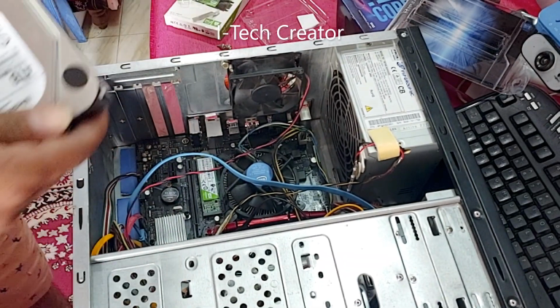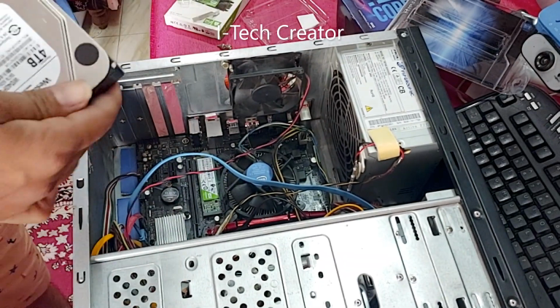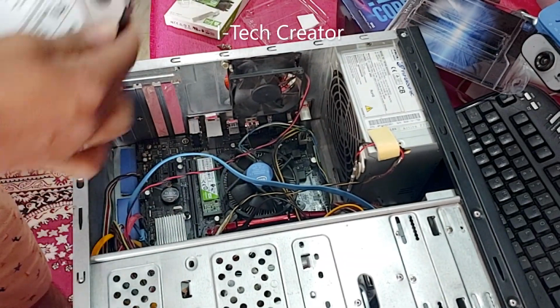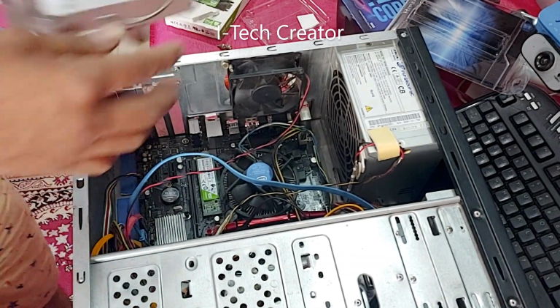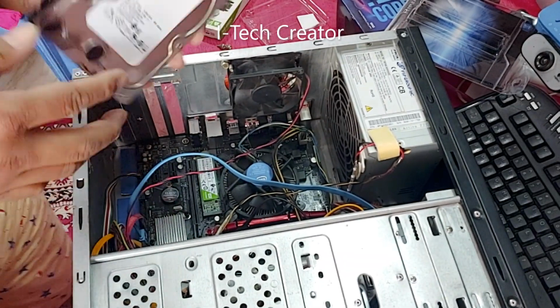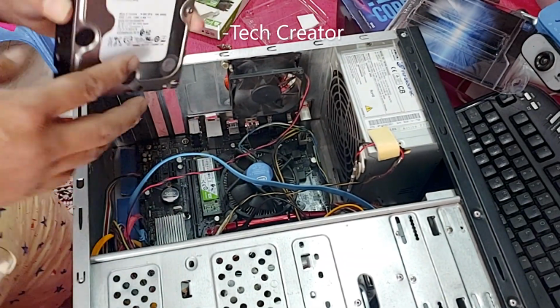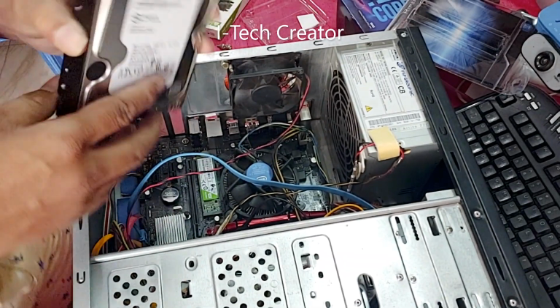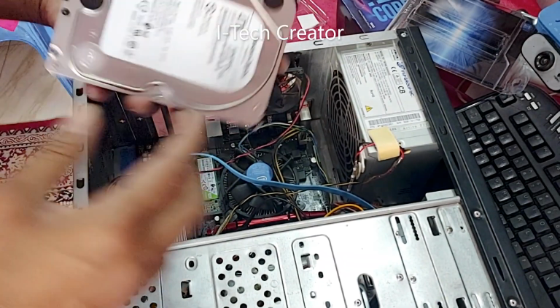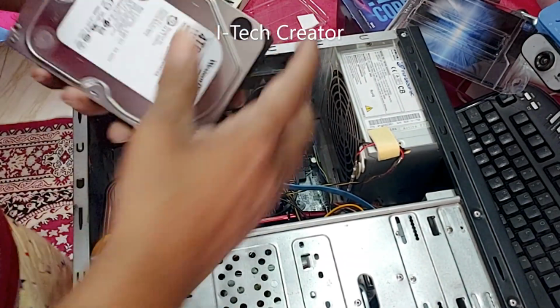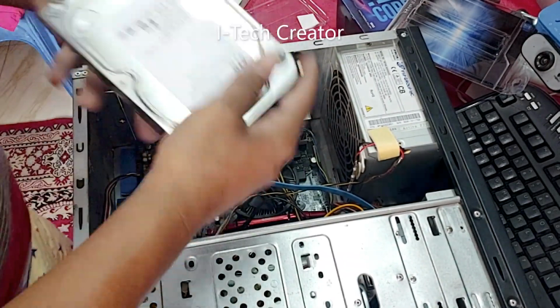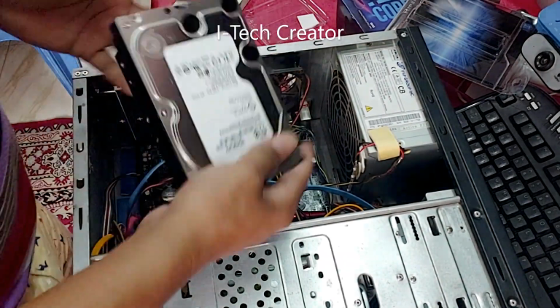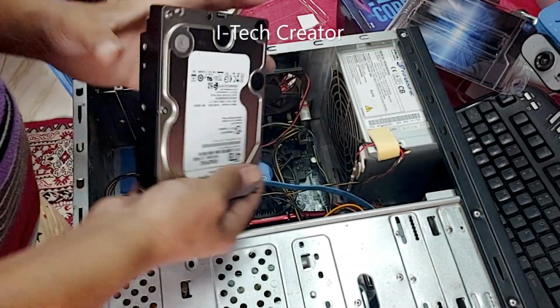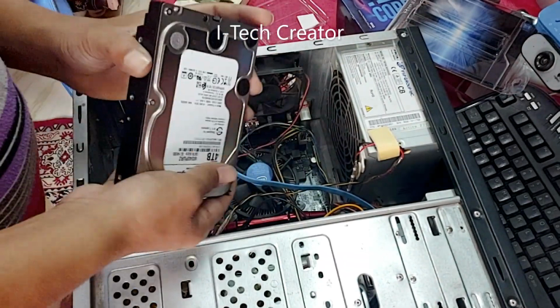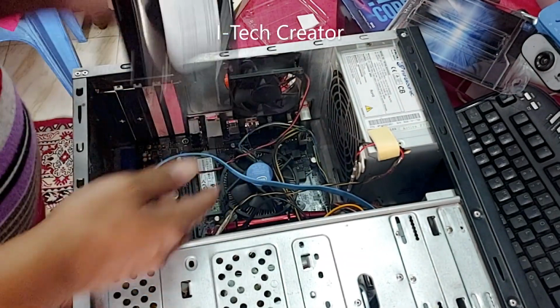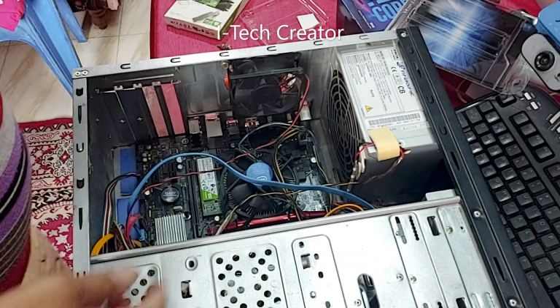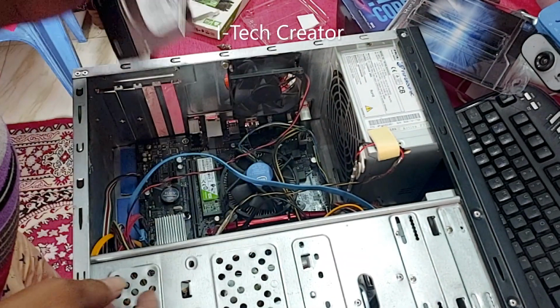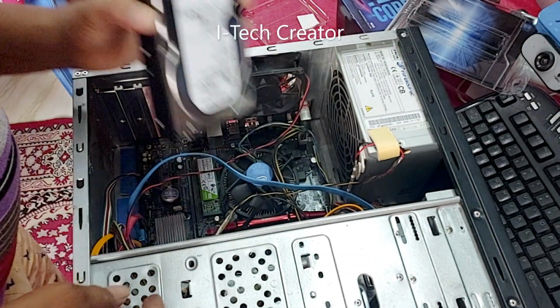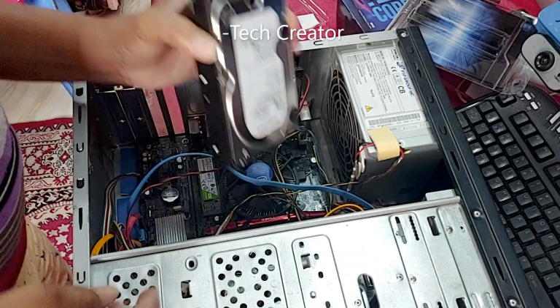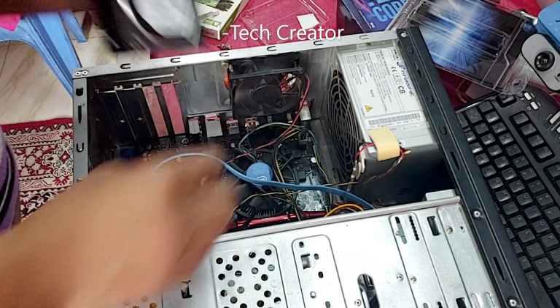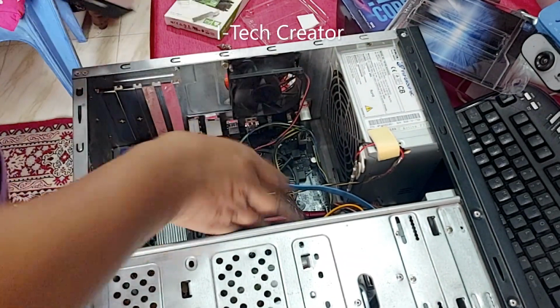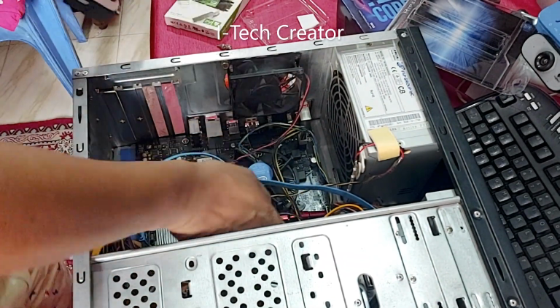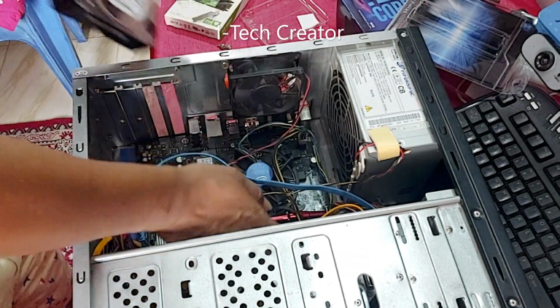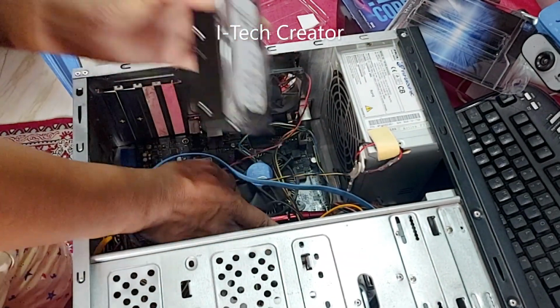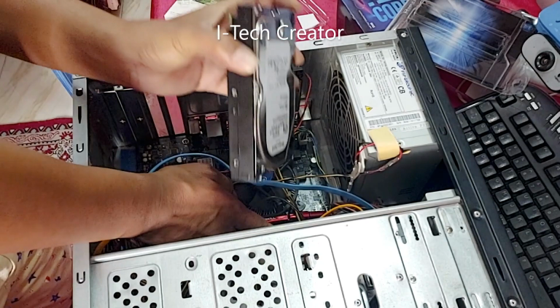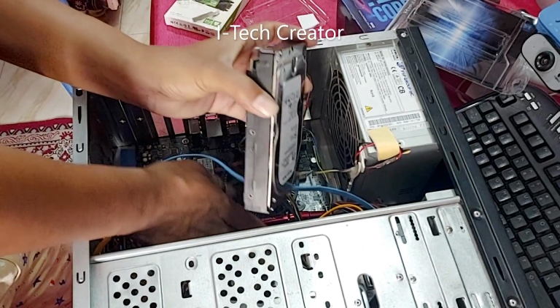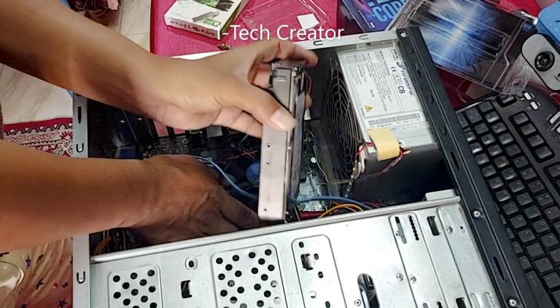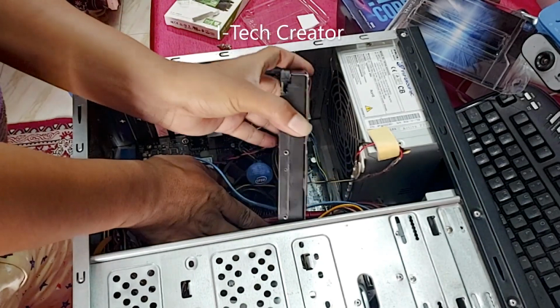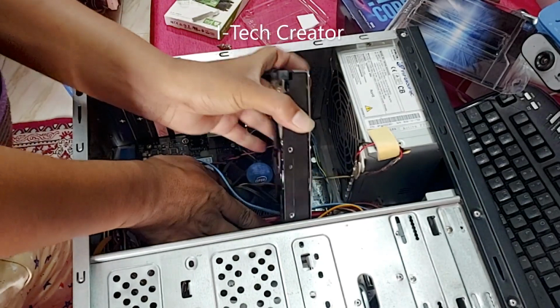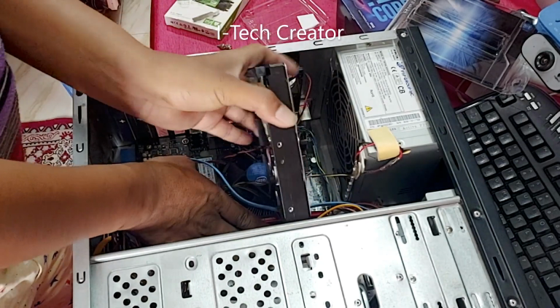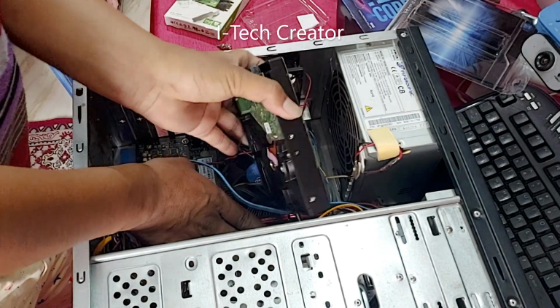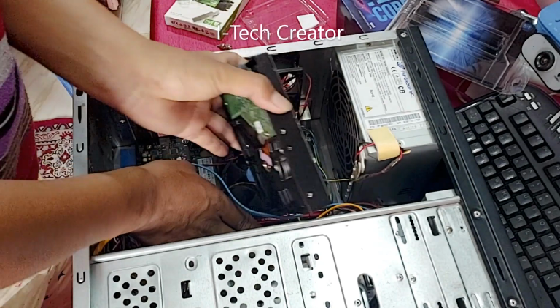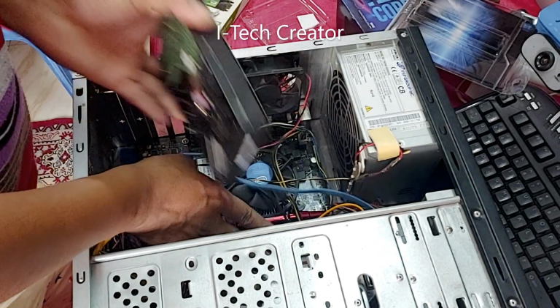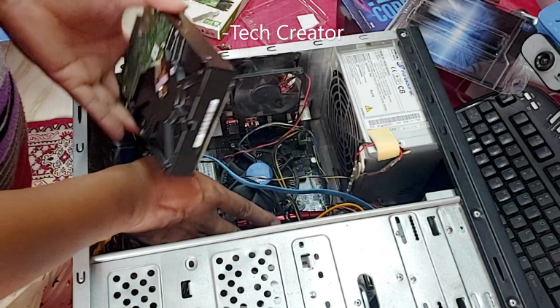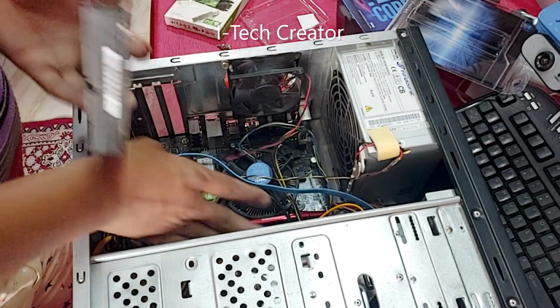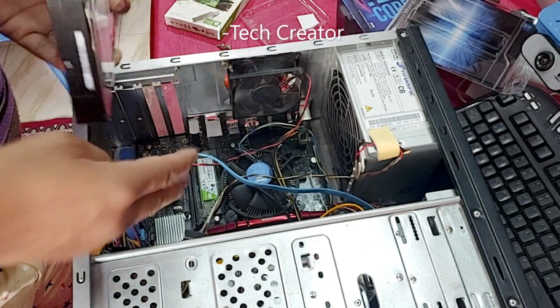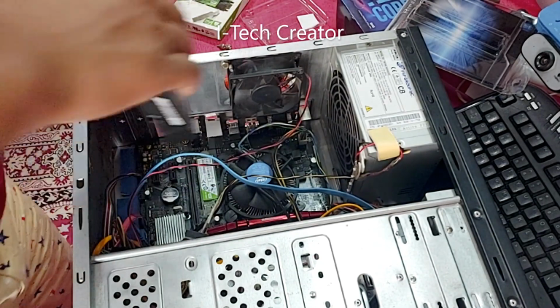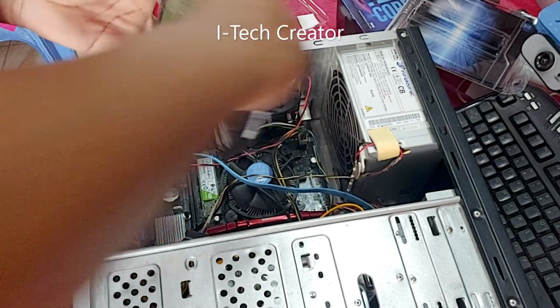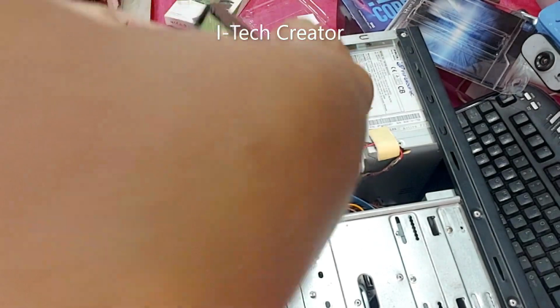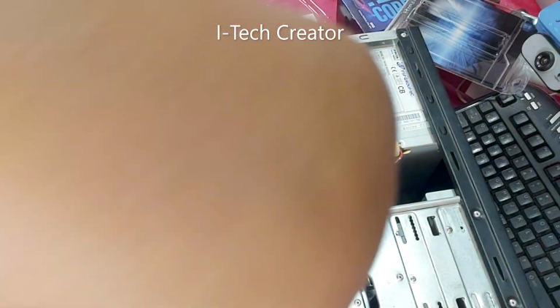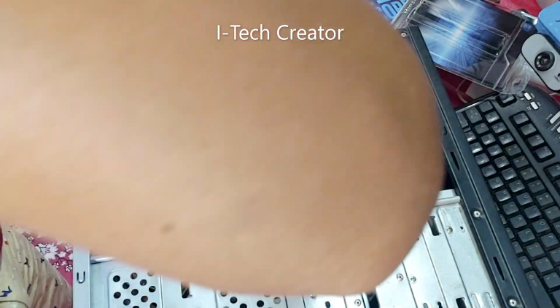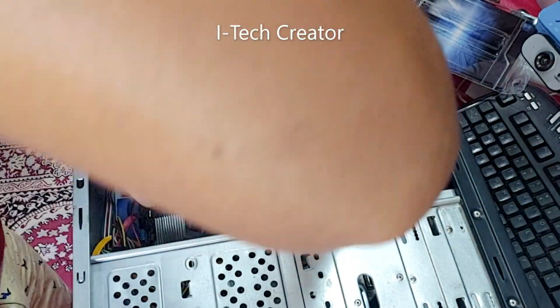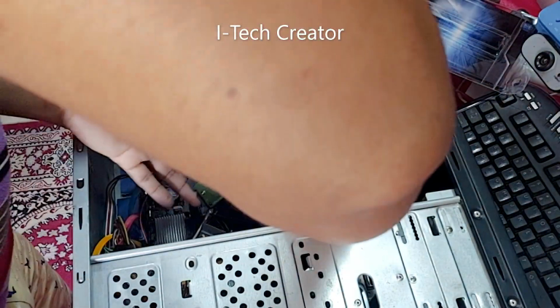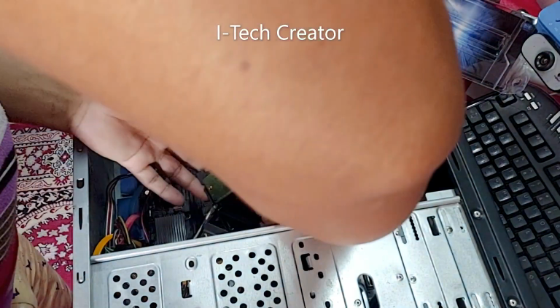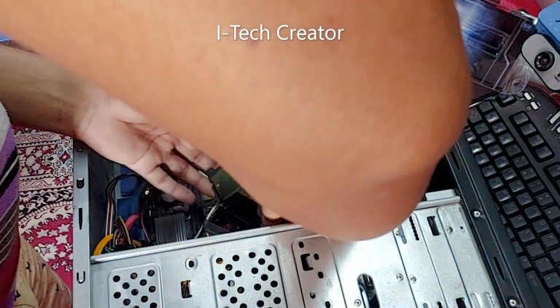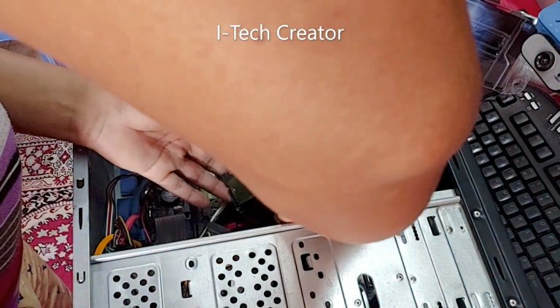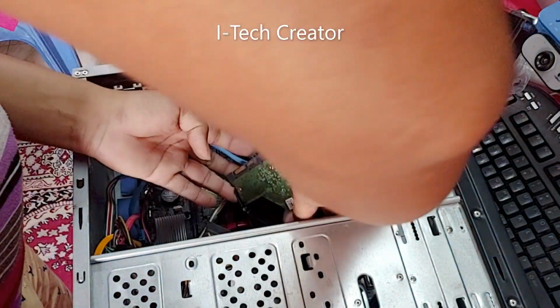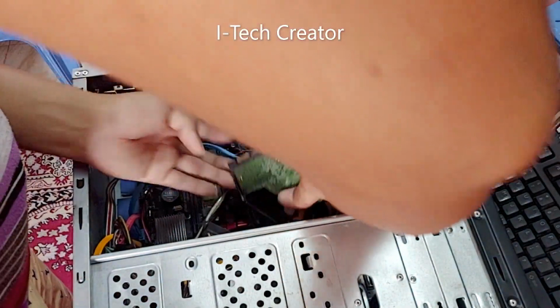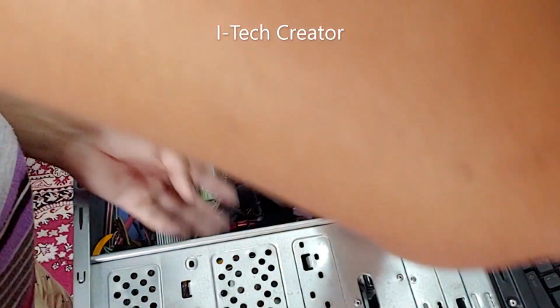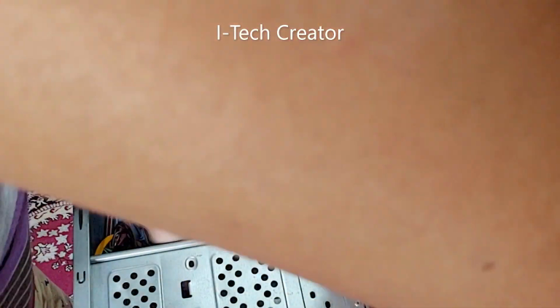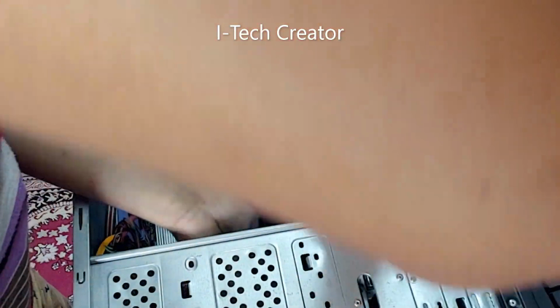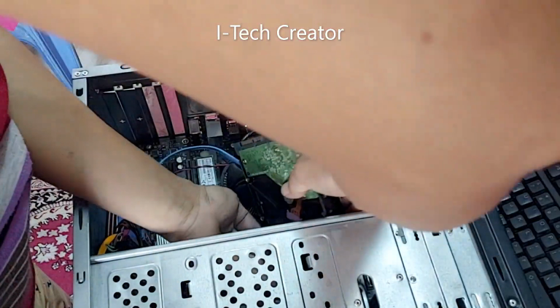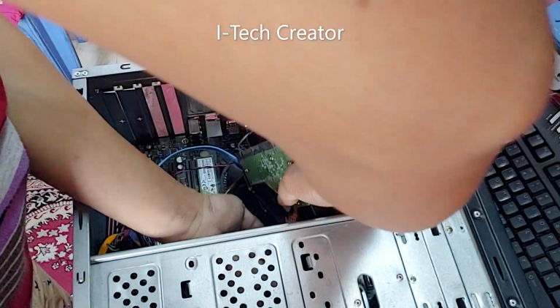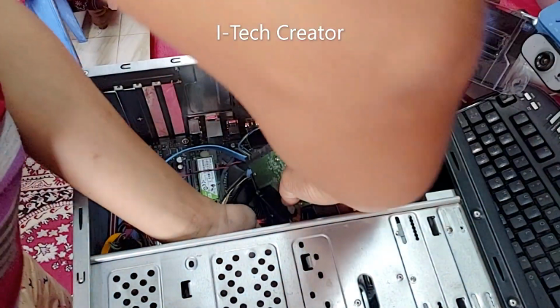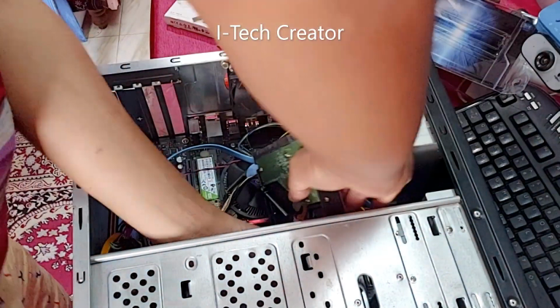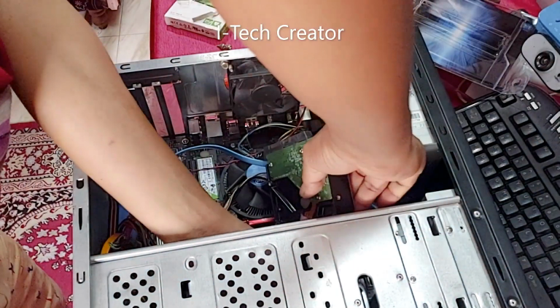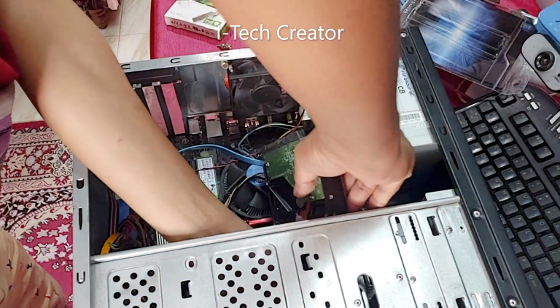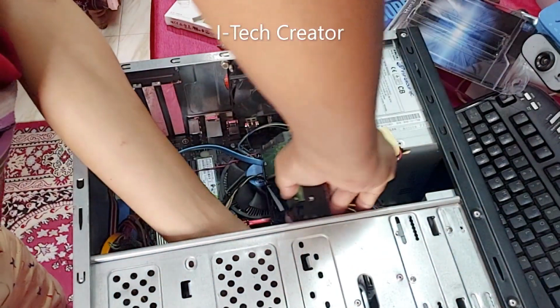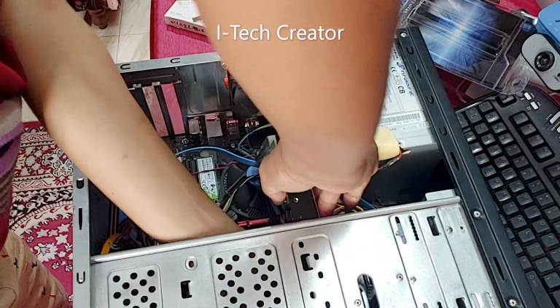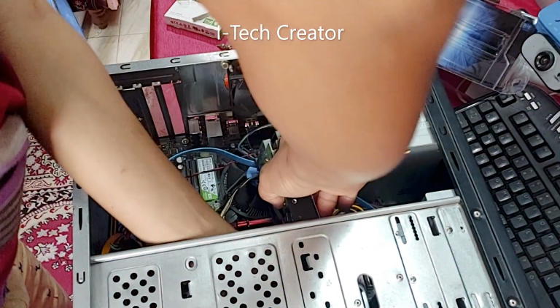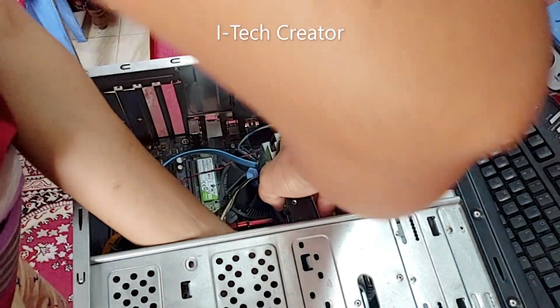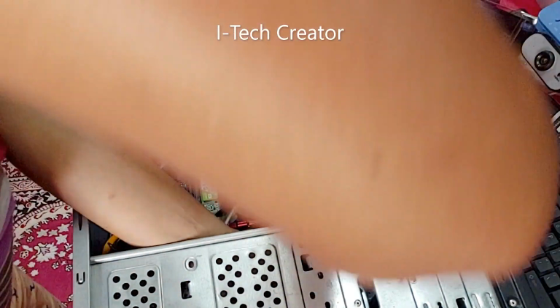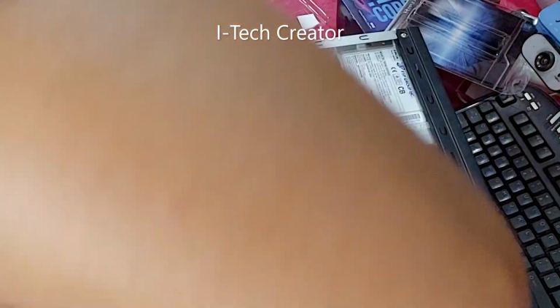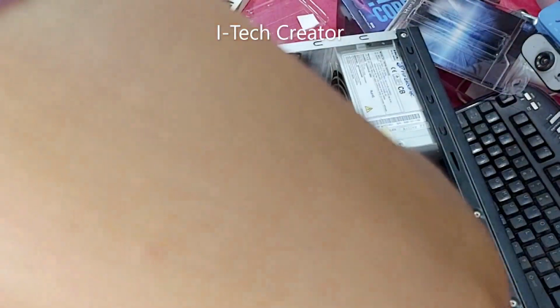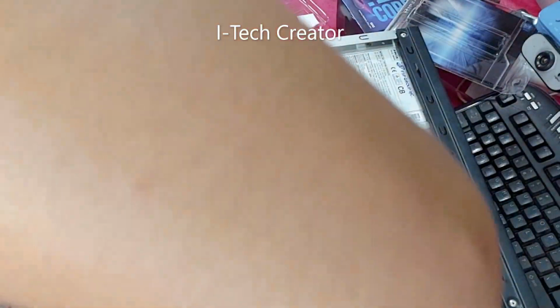Now I am installing the hard disk. This is a WD 4TB hard disk.